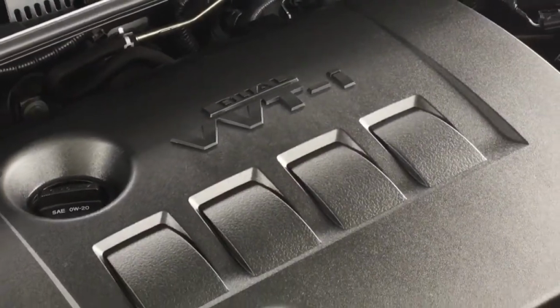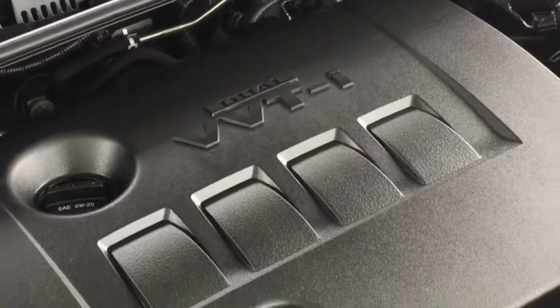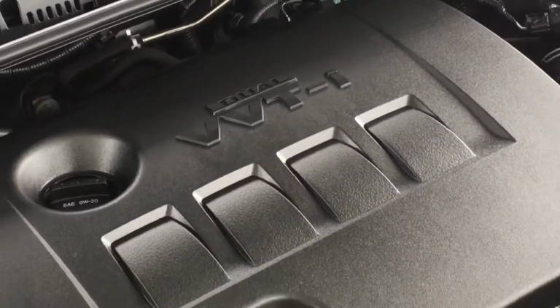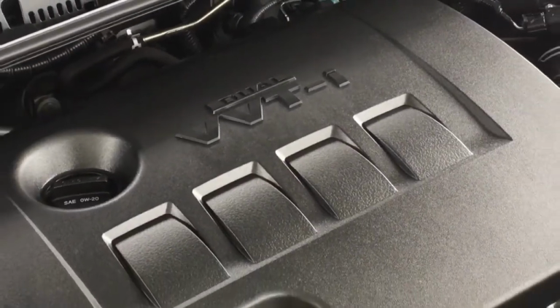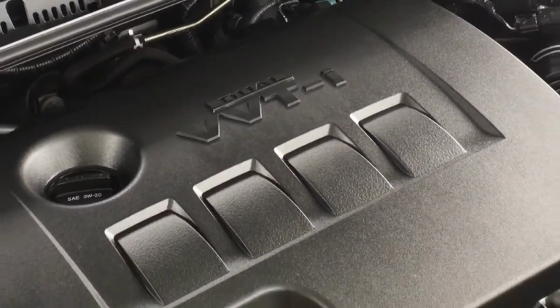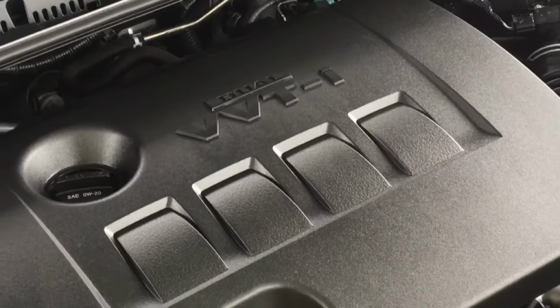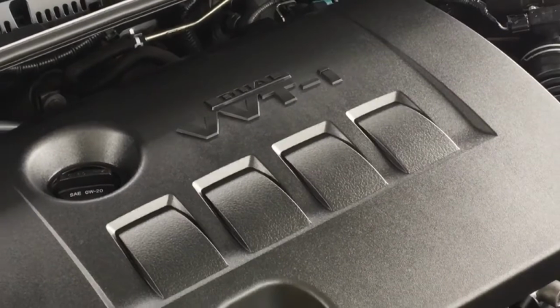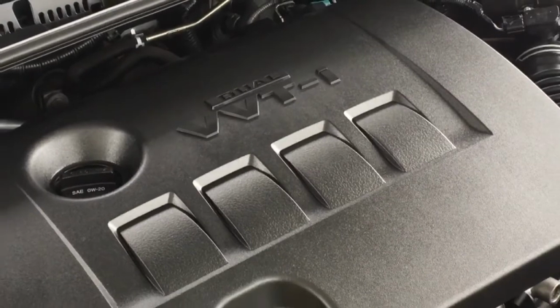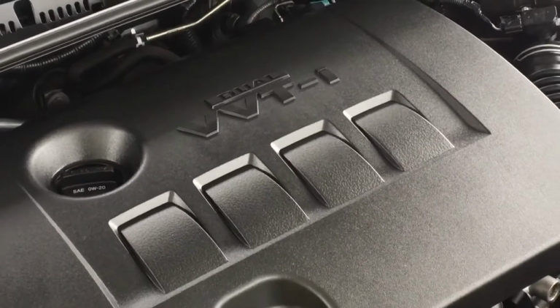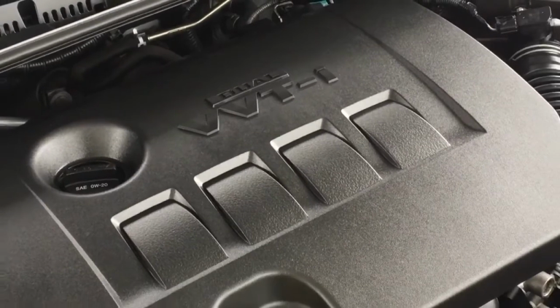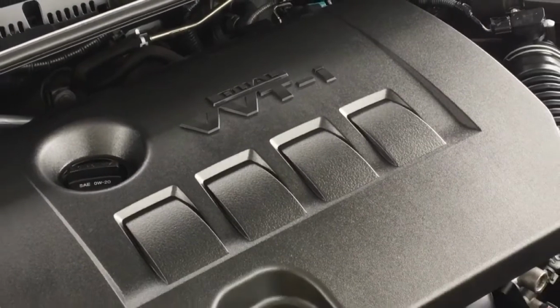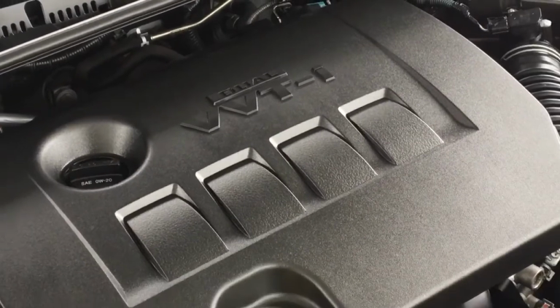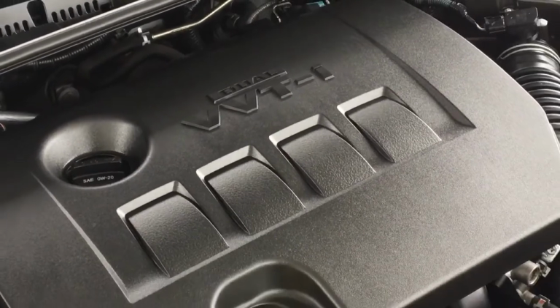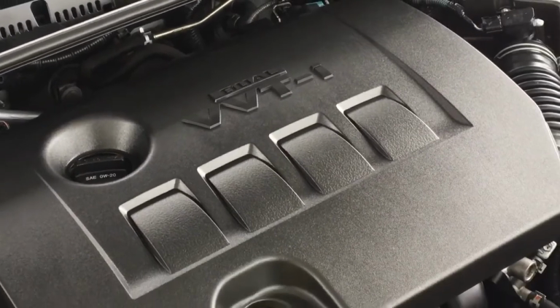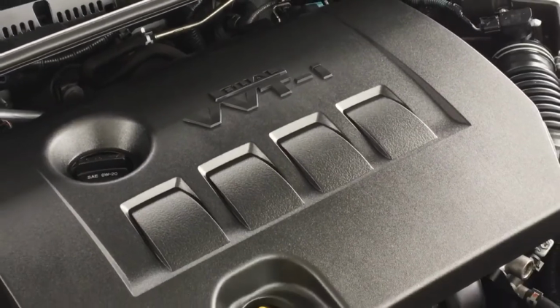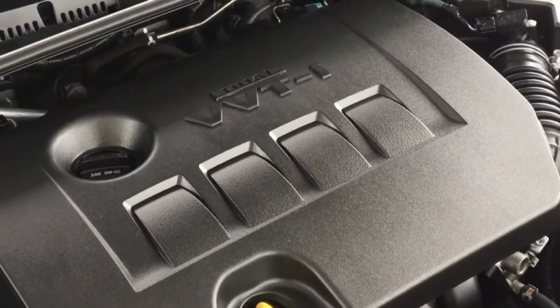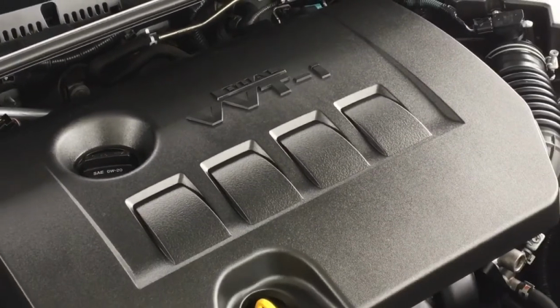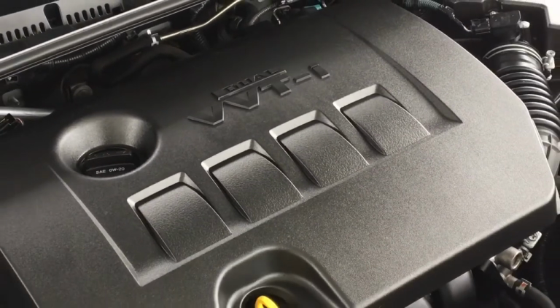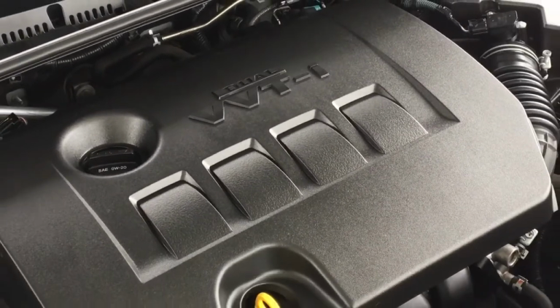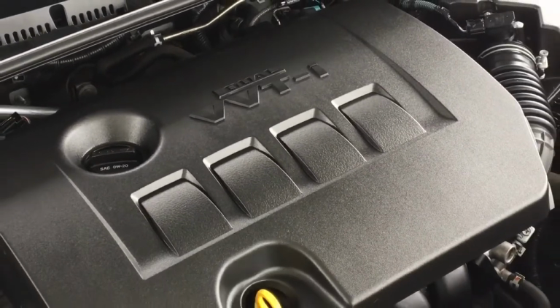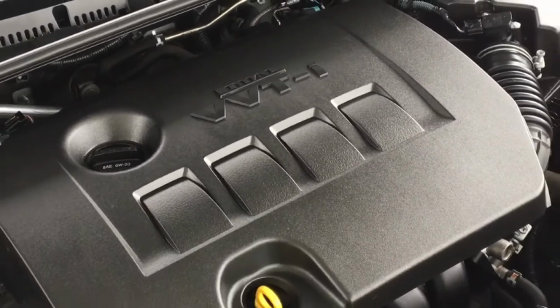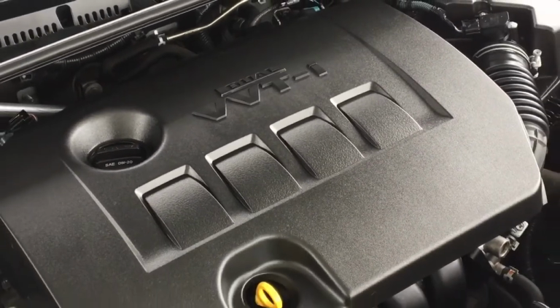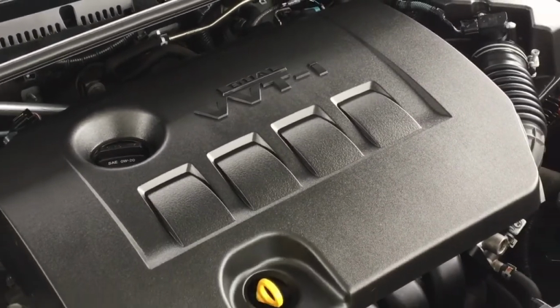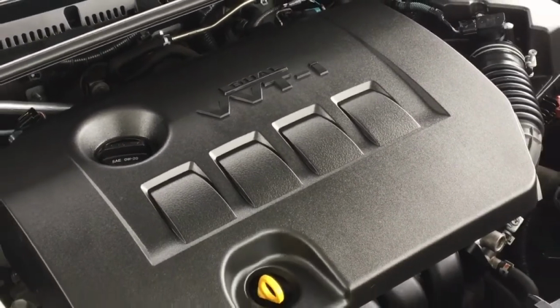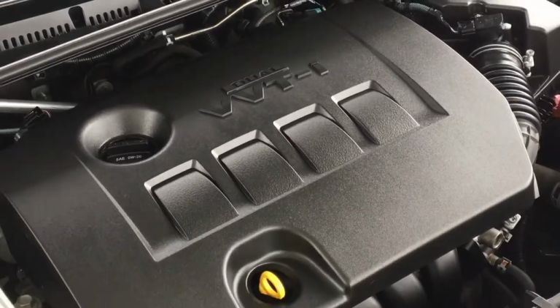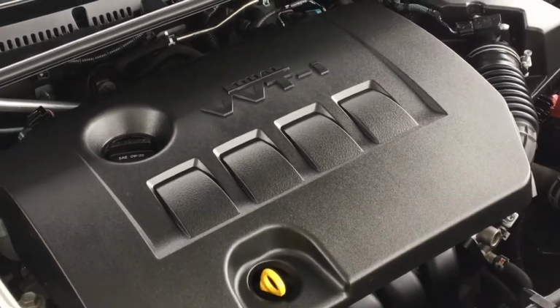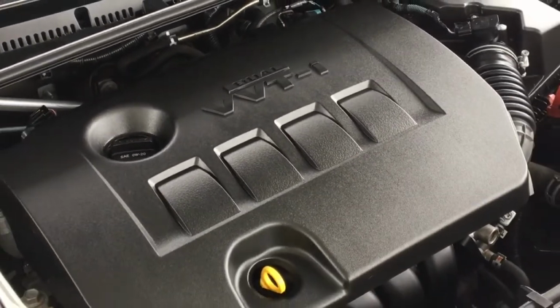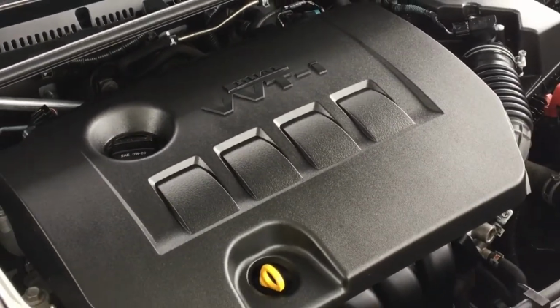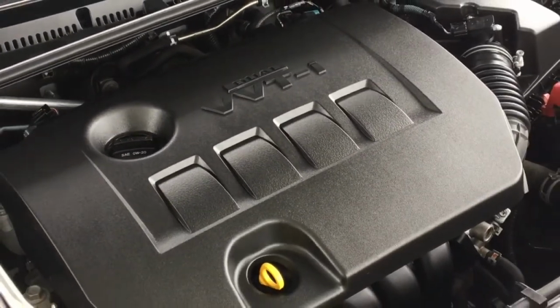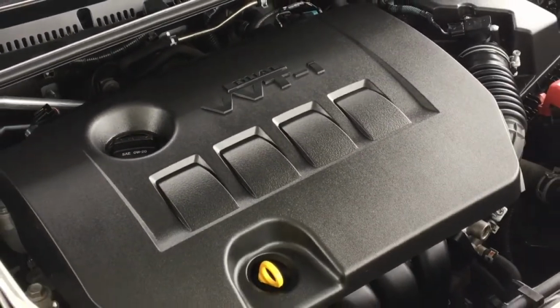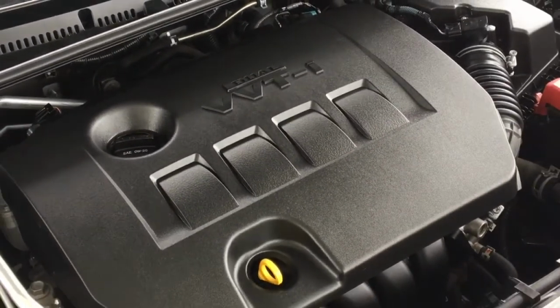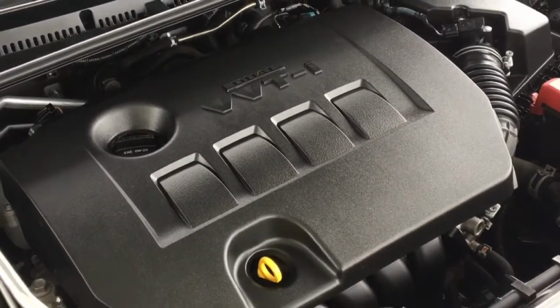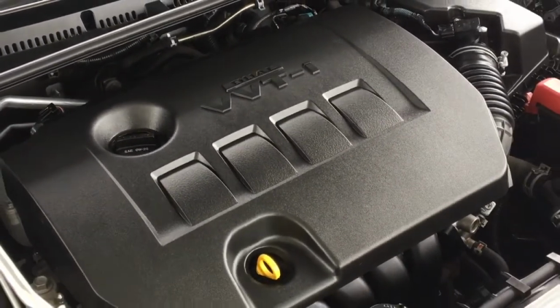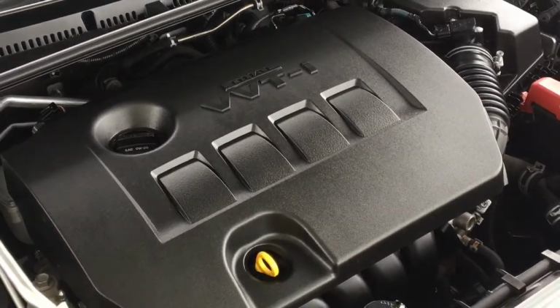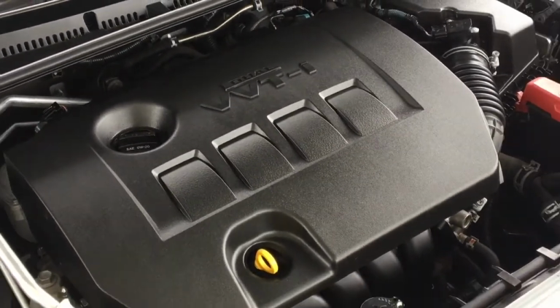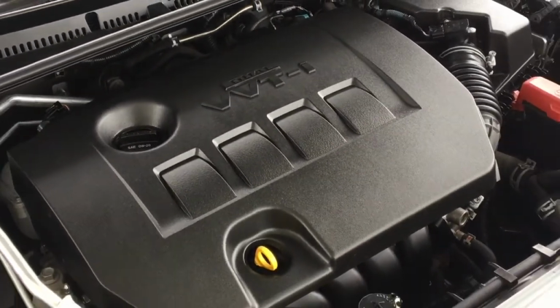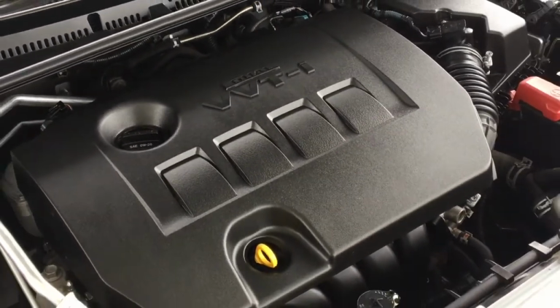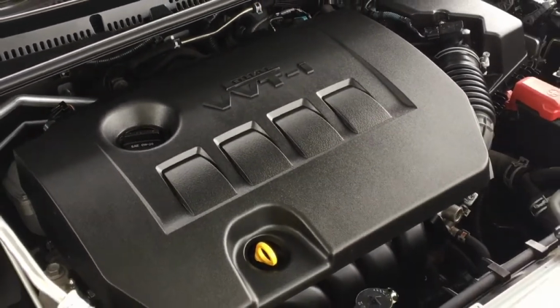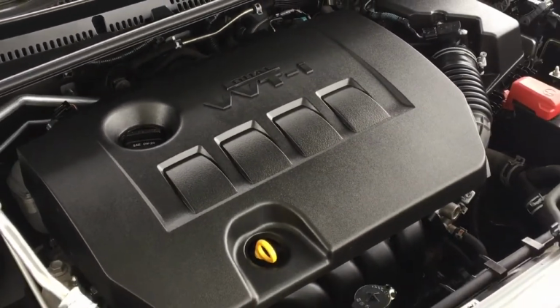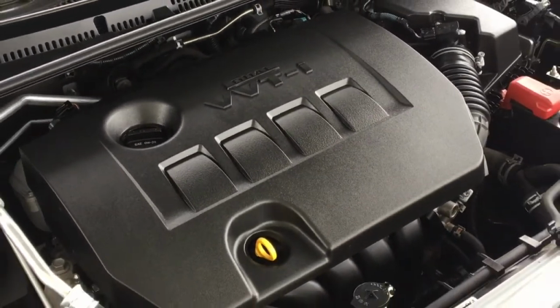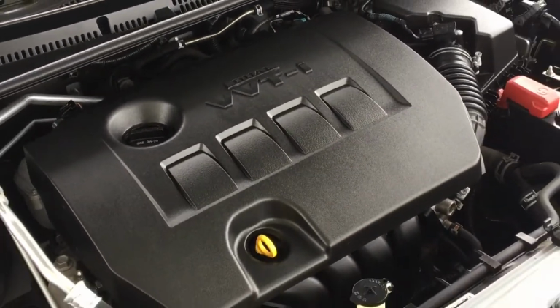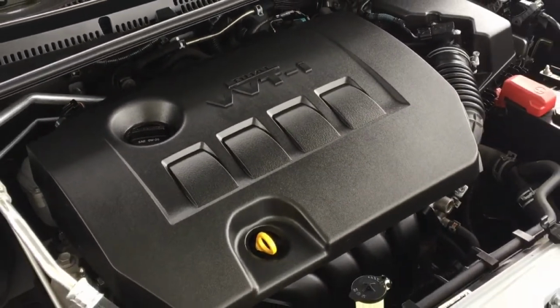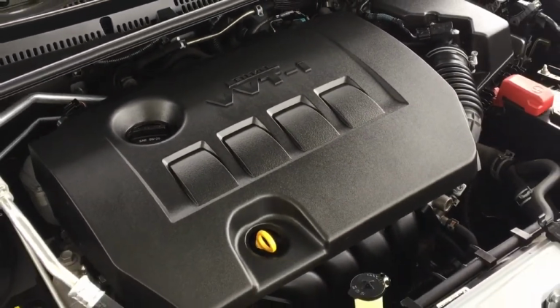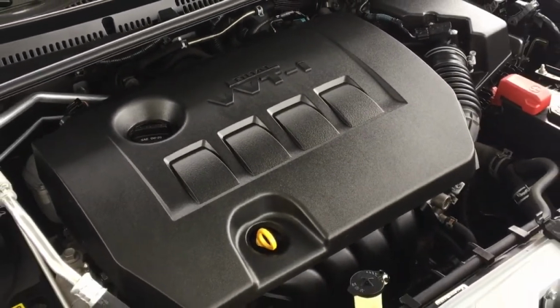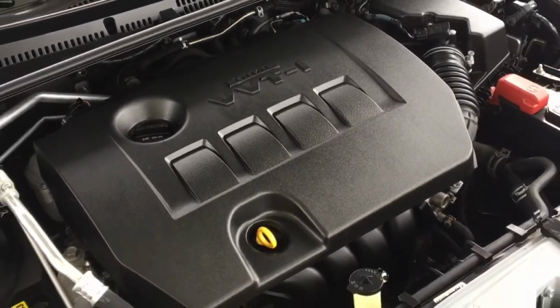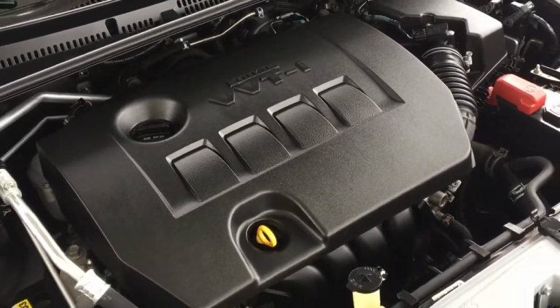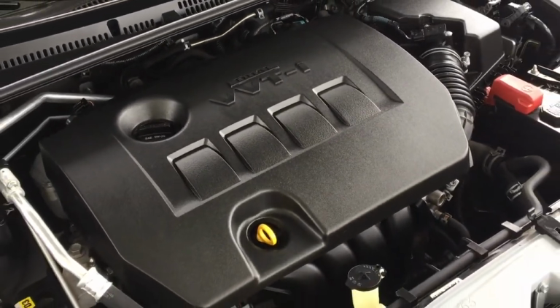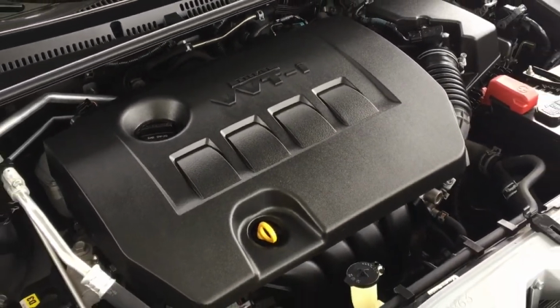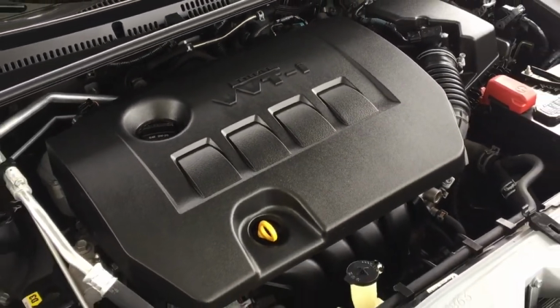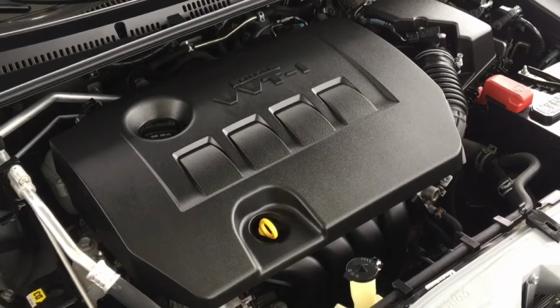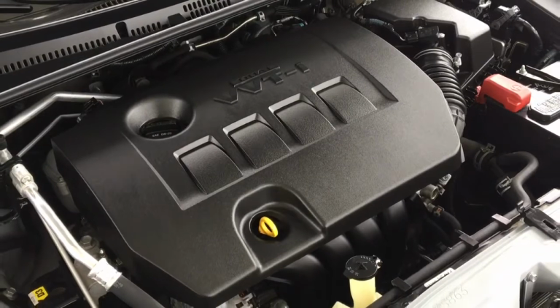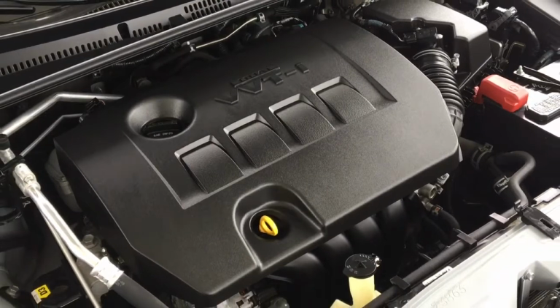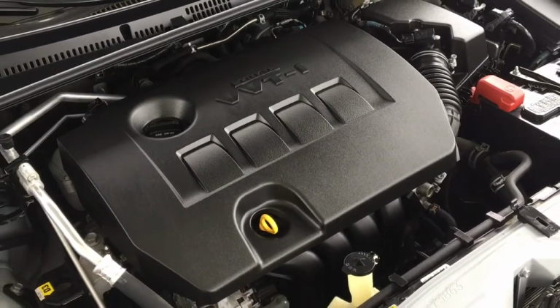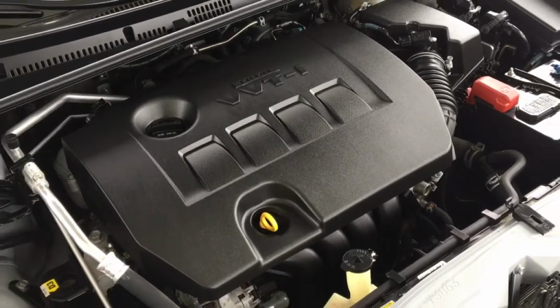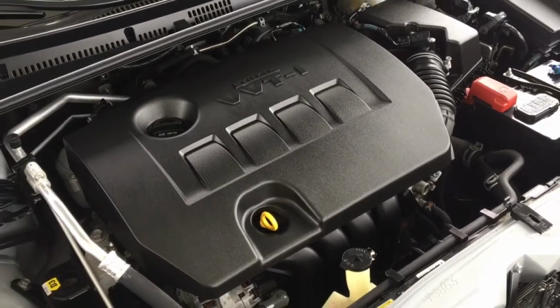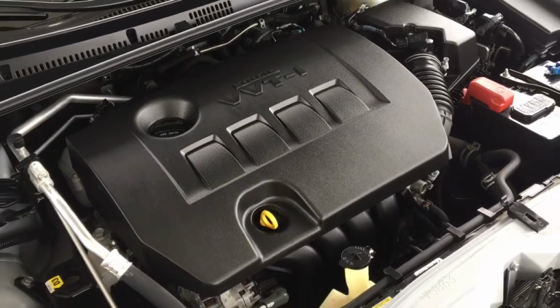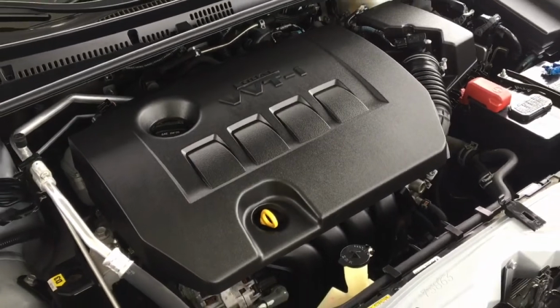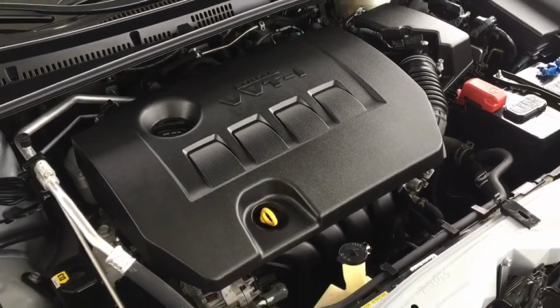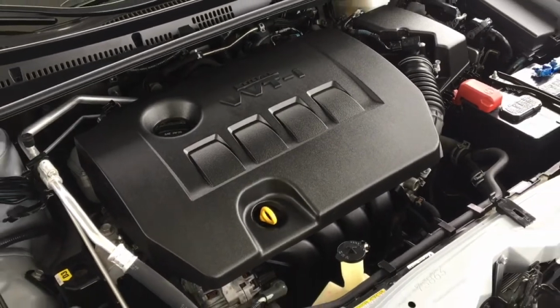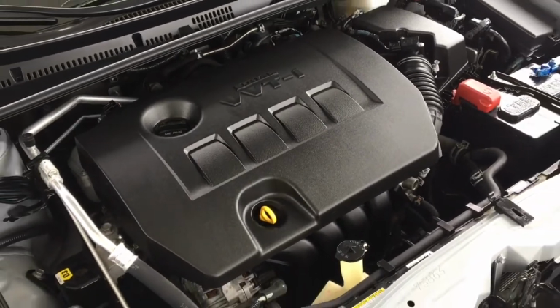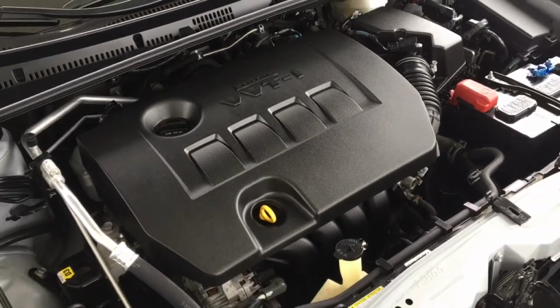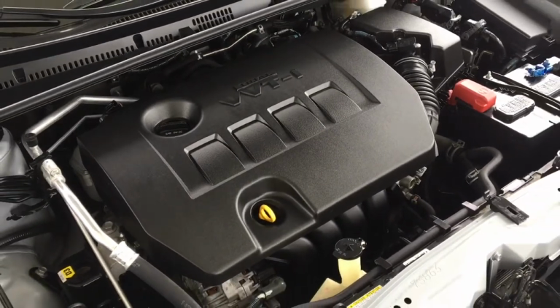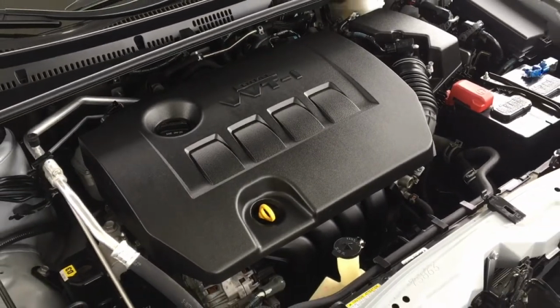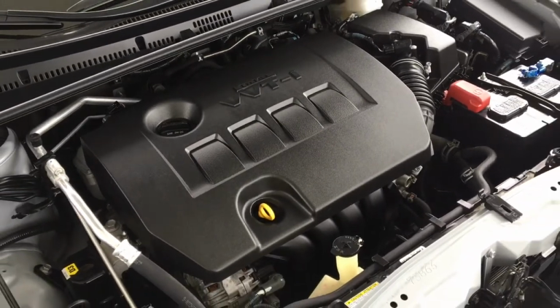Power comes from a 1.8 litre 132 horsepower inline four-cylinder engine mated to a smooth CVT automatic transmission.